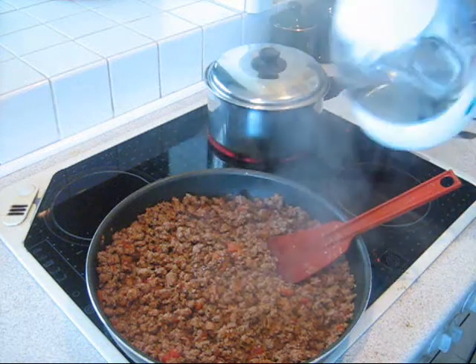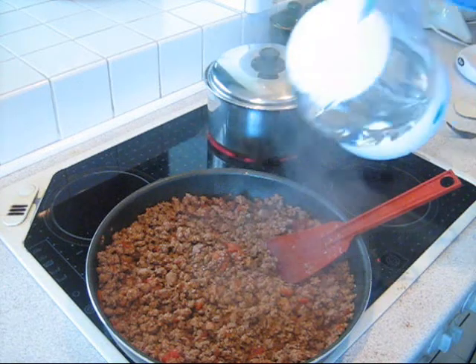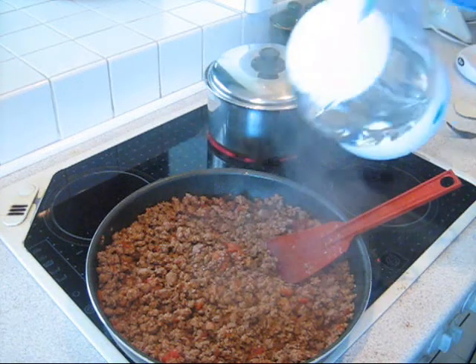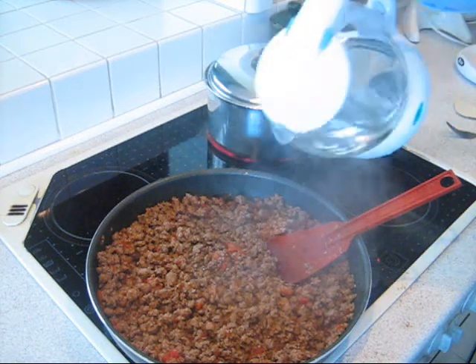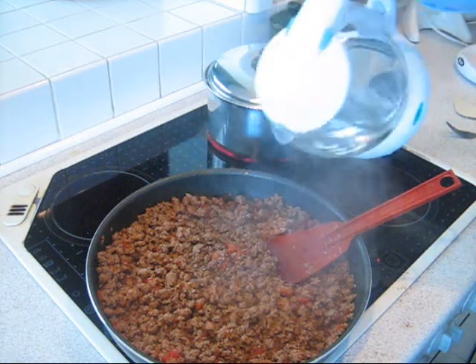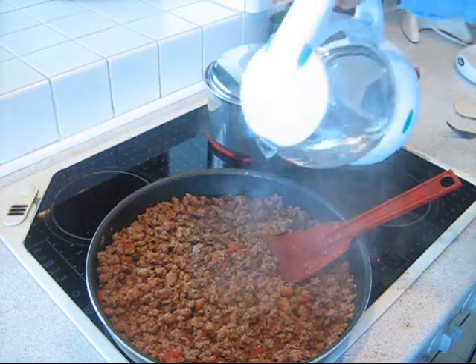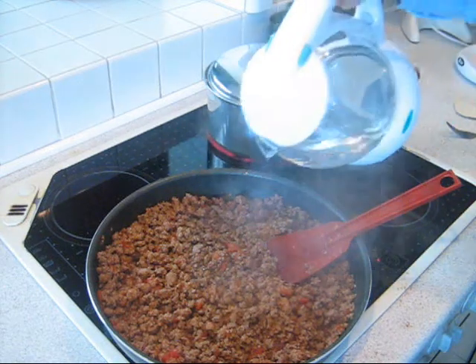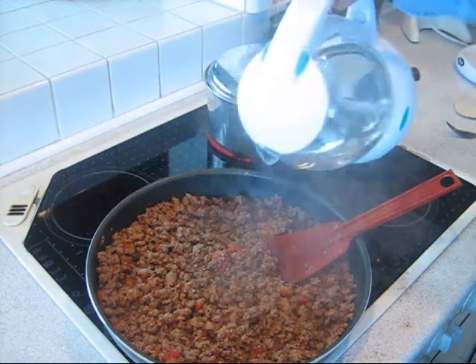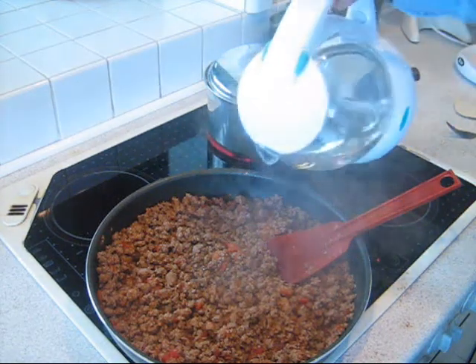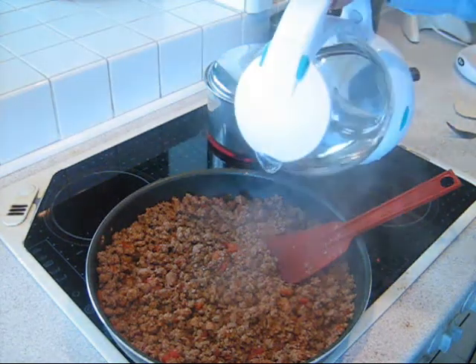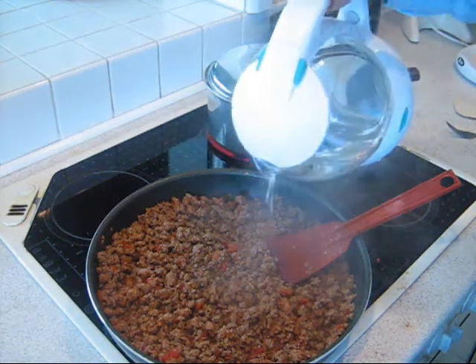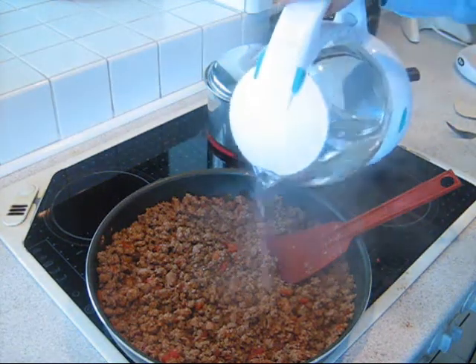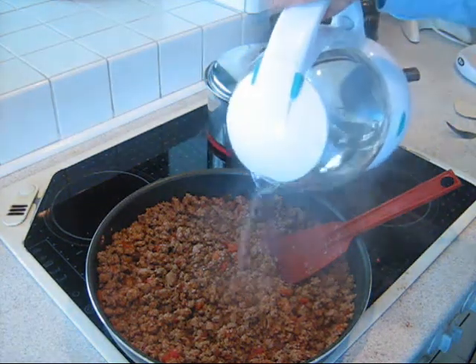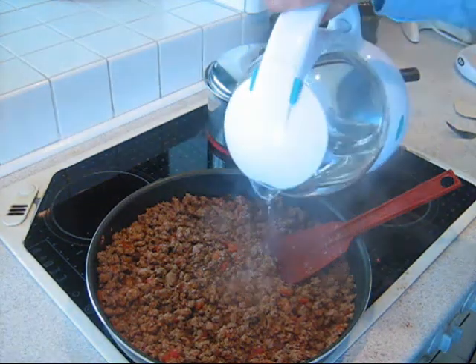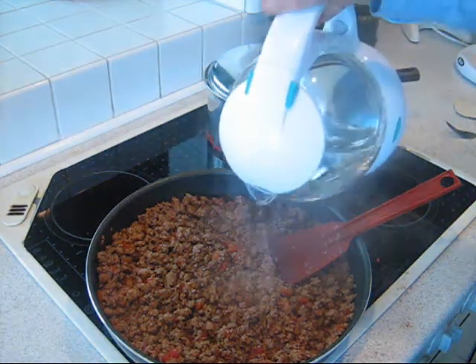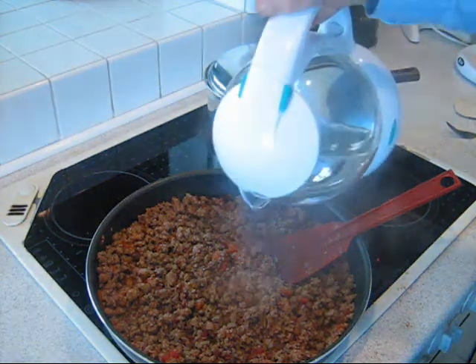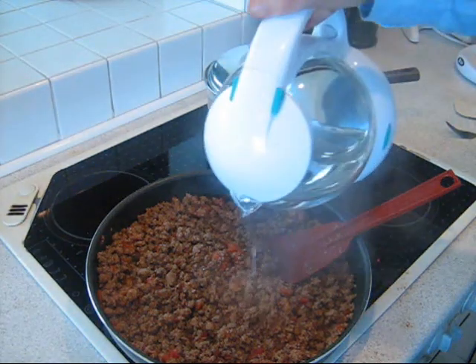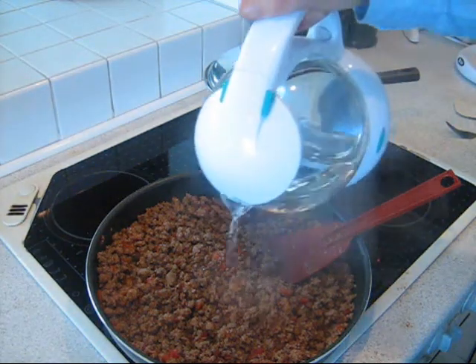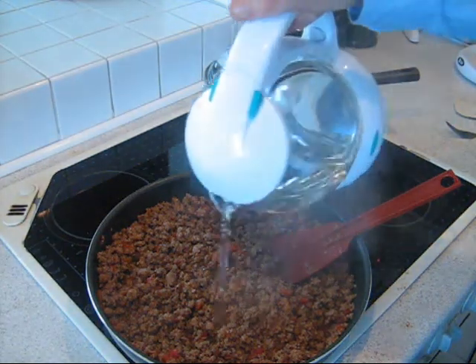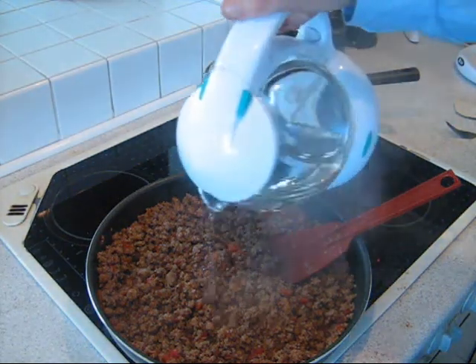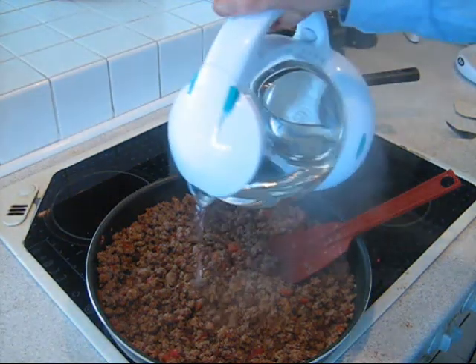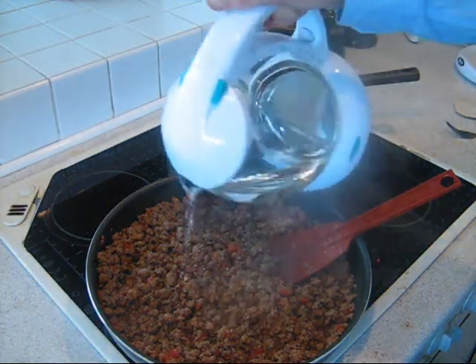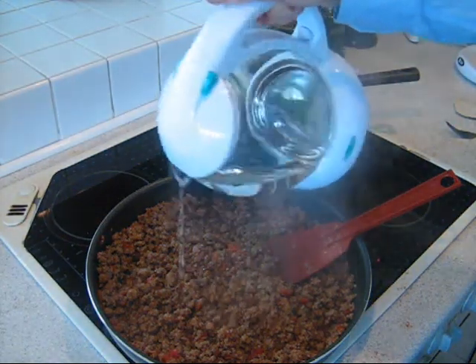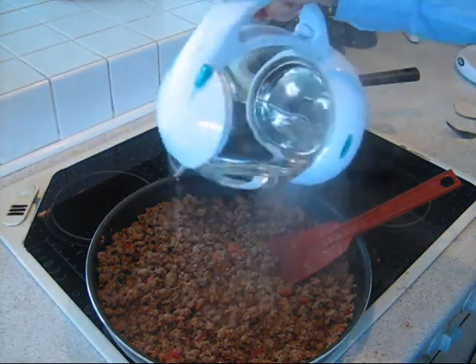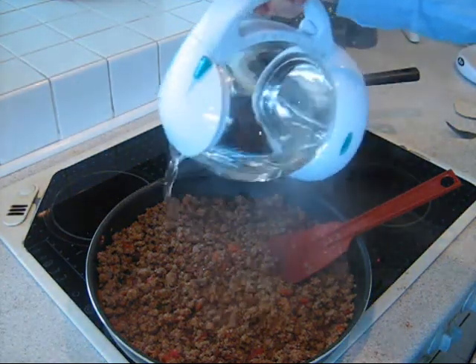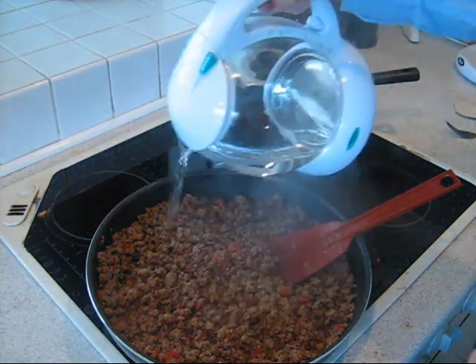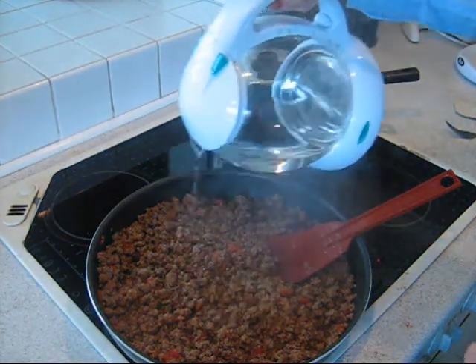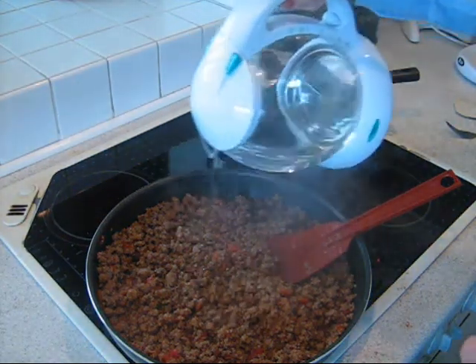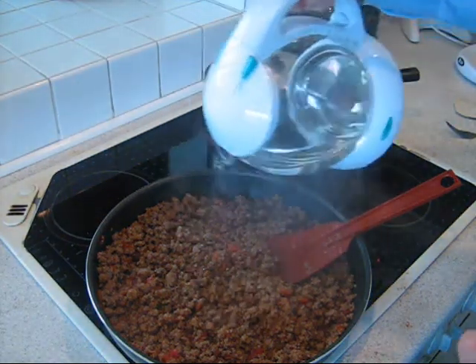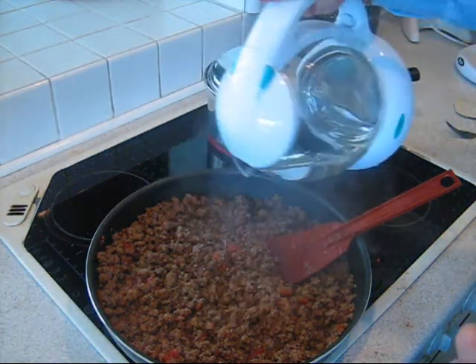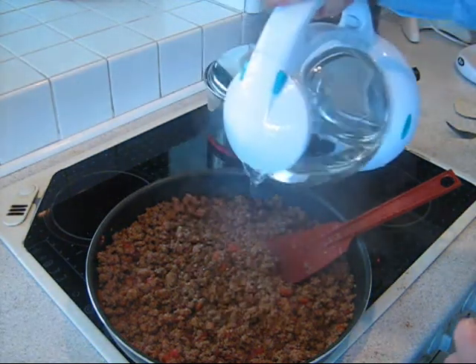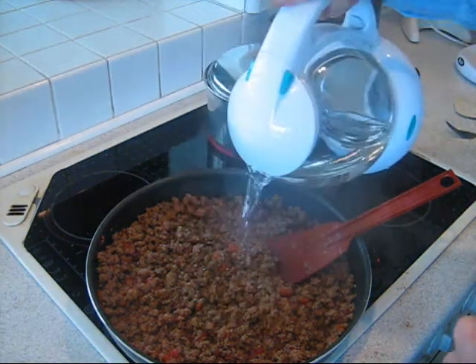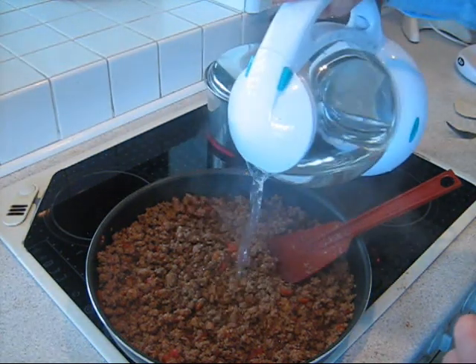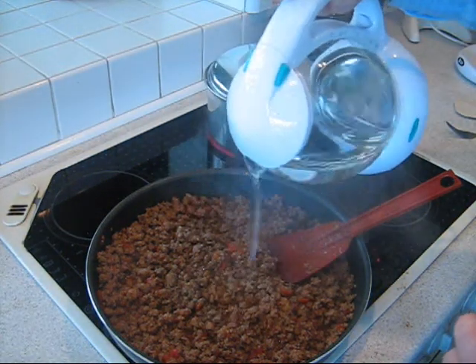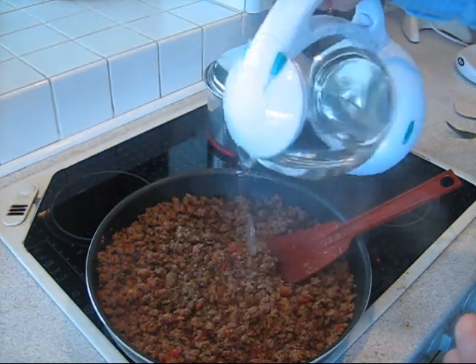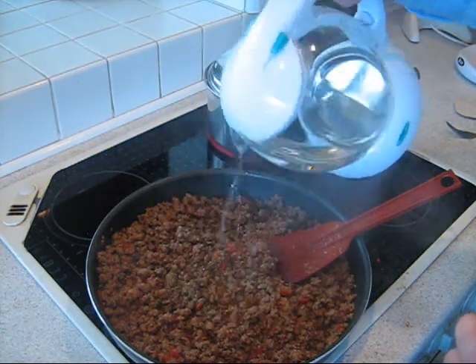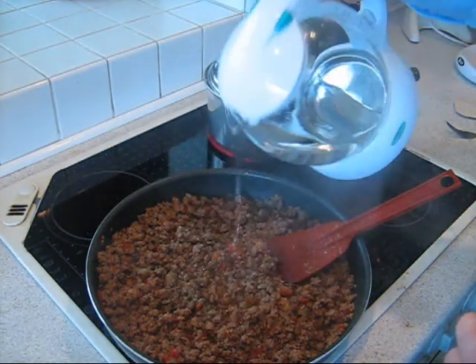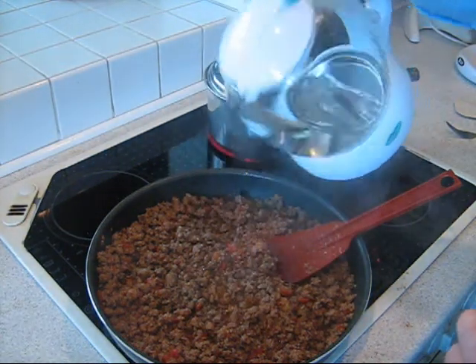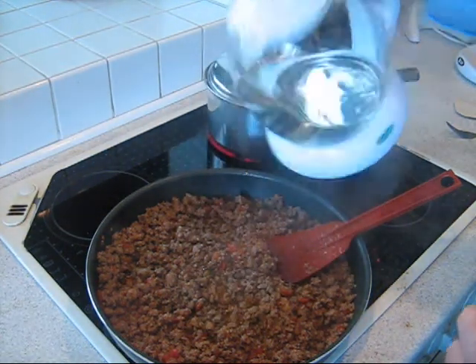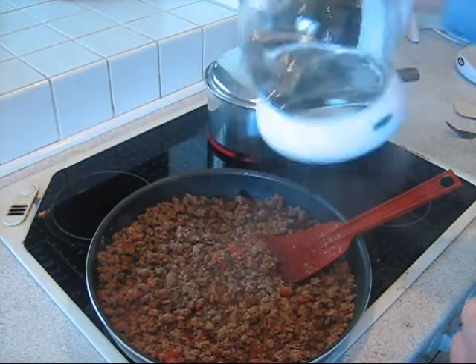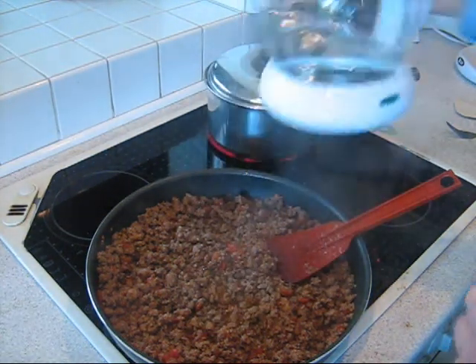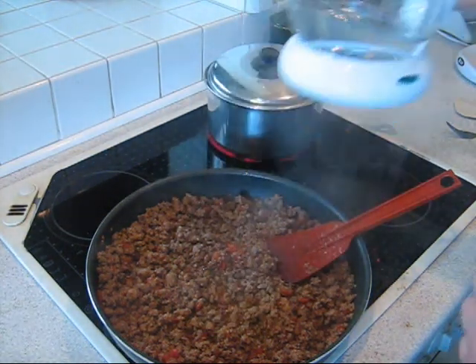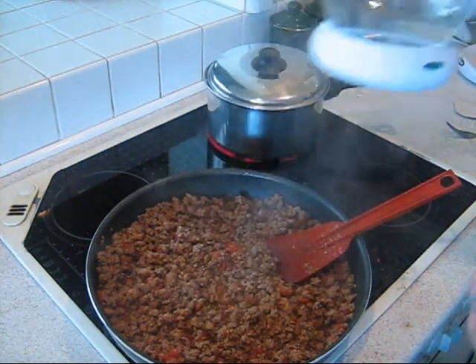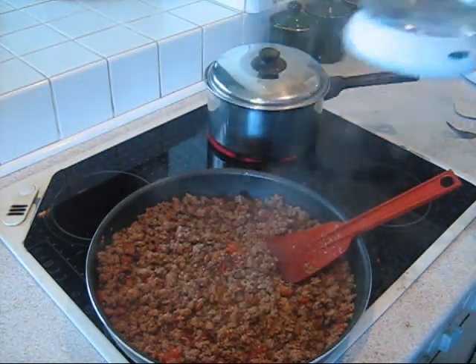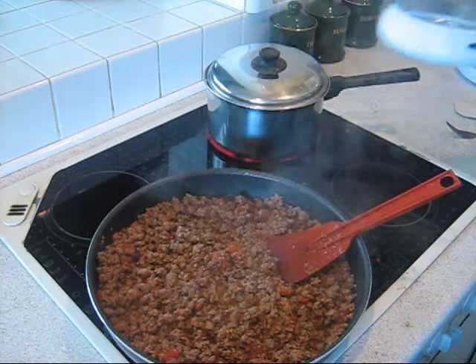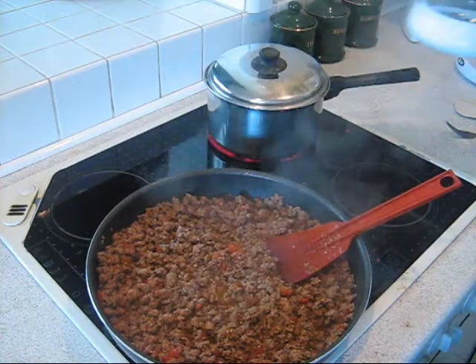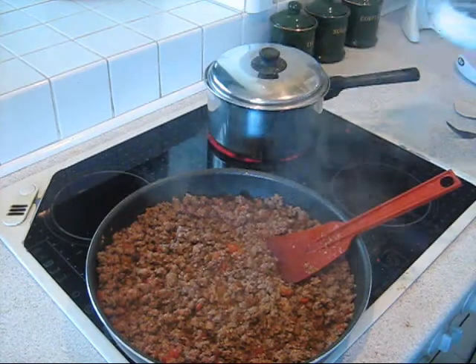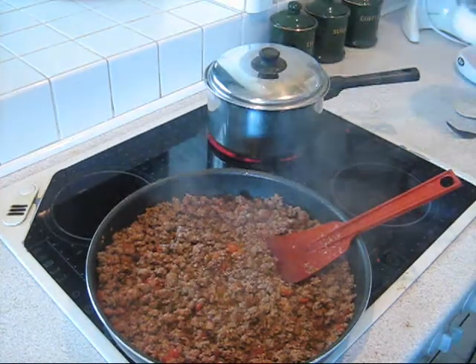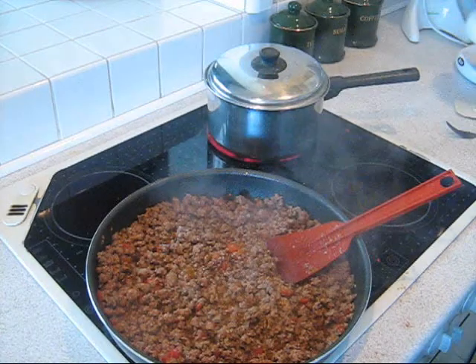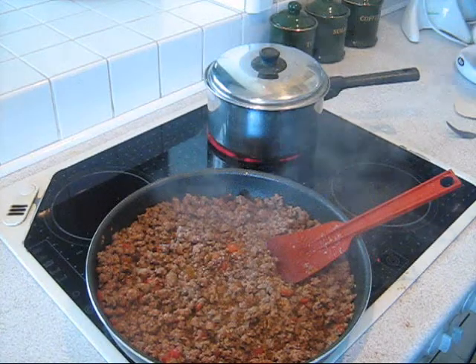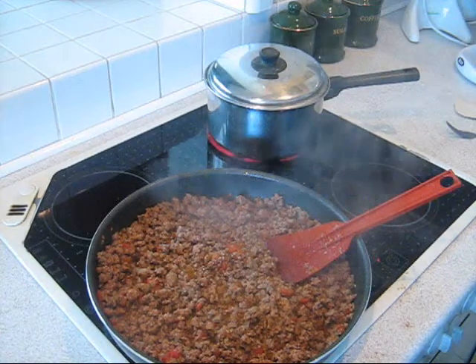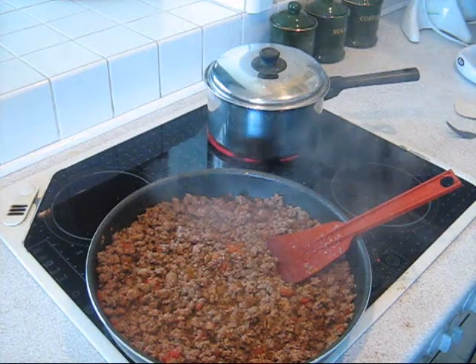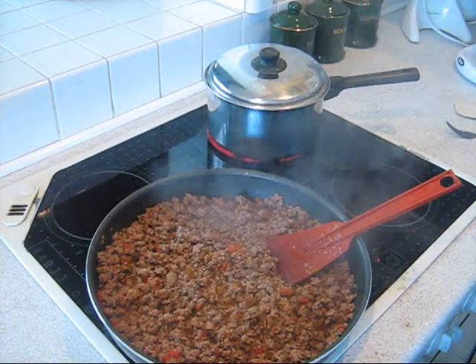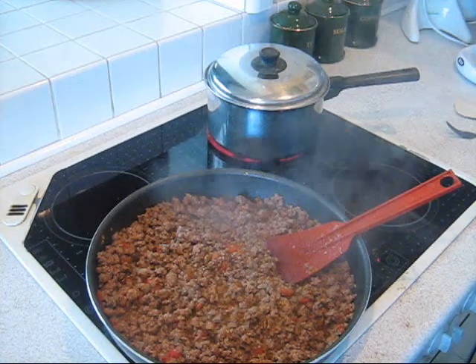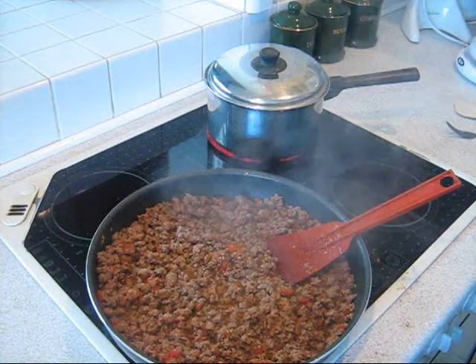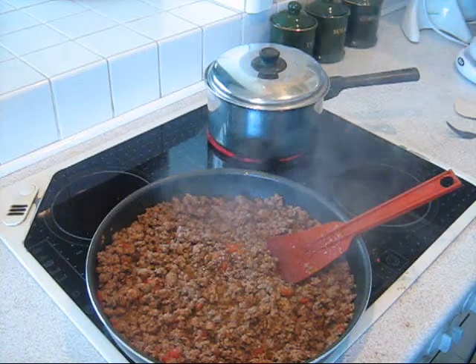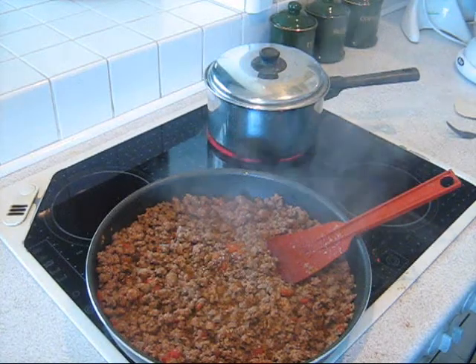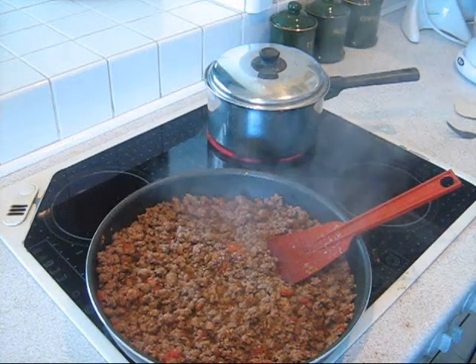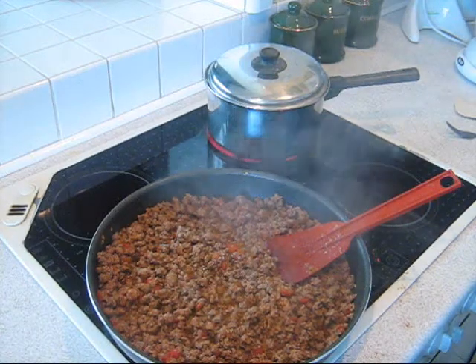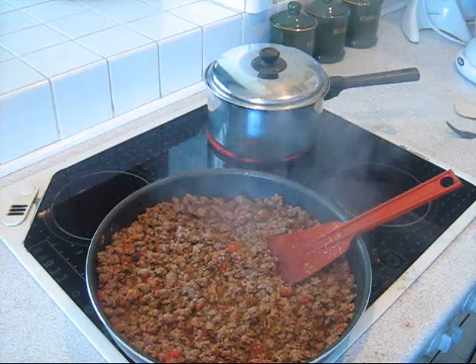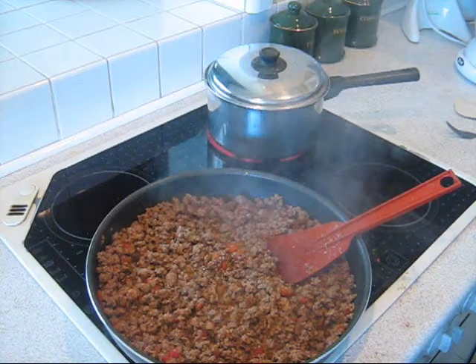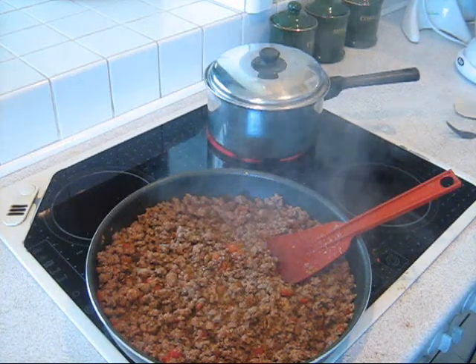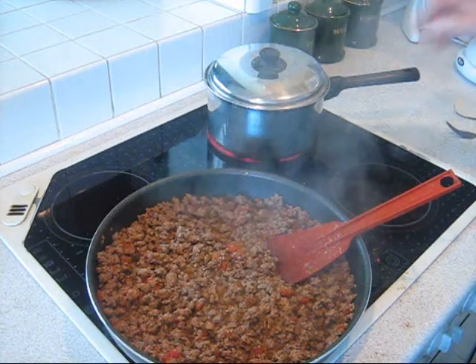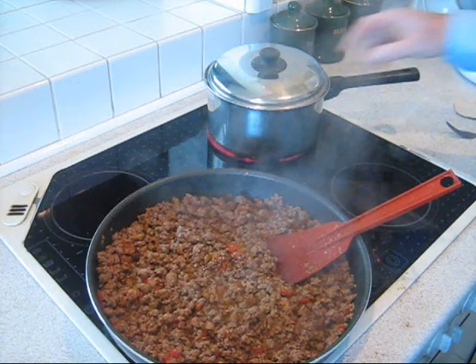Some further water, sauces or herbs may be added to the mince at this time, as is your taste.